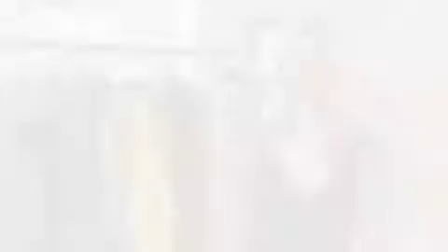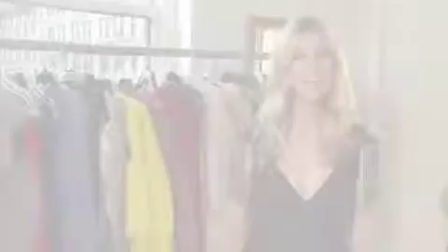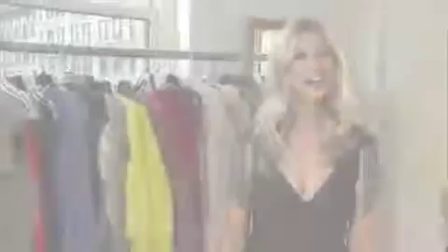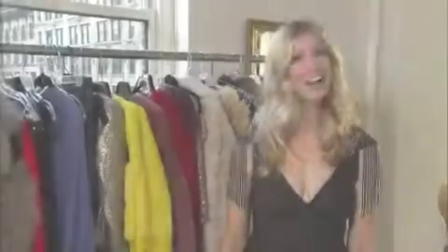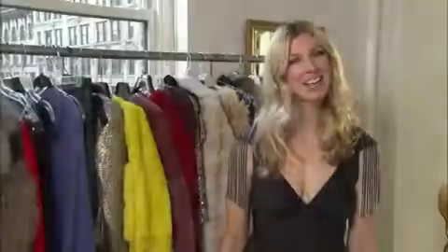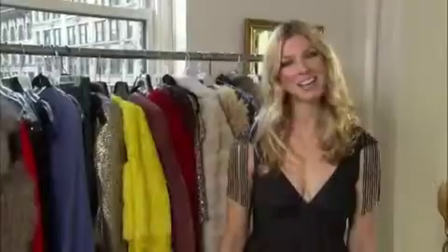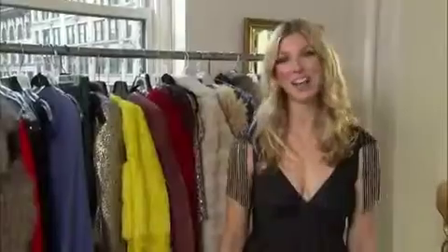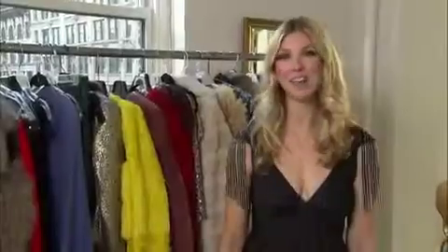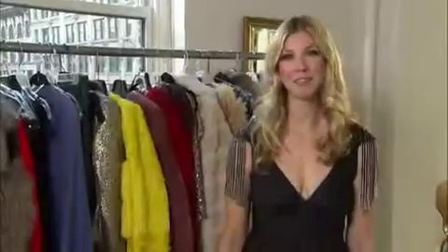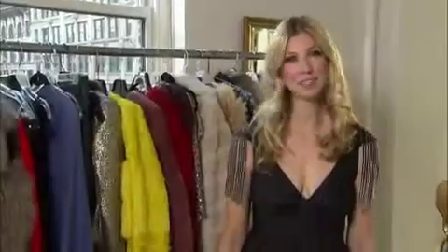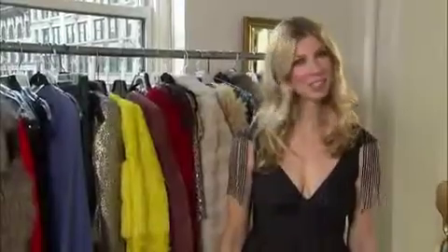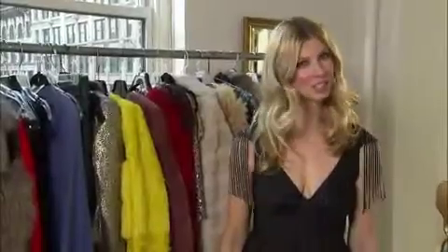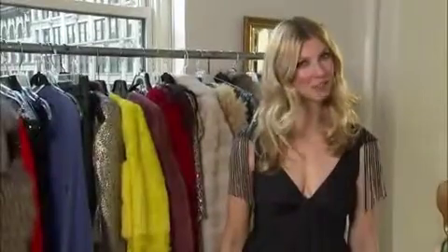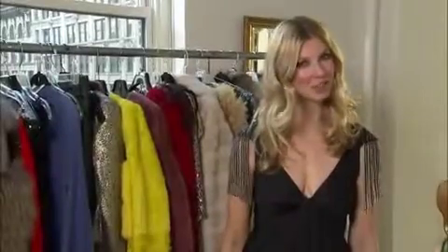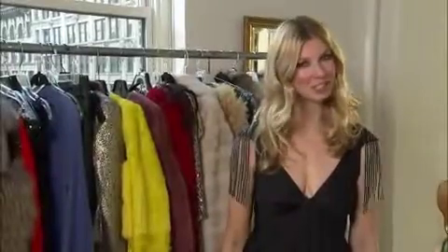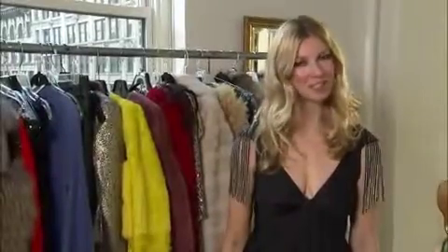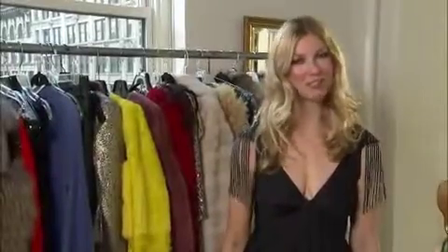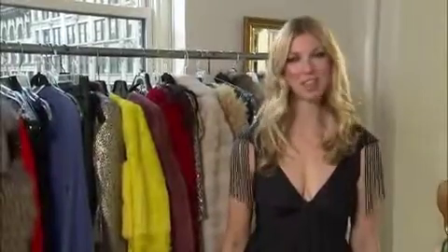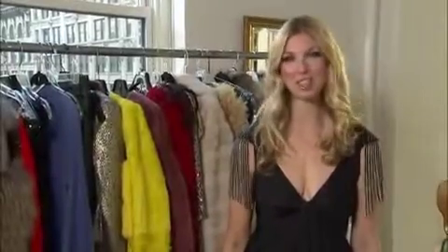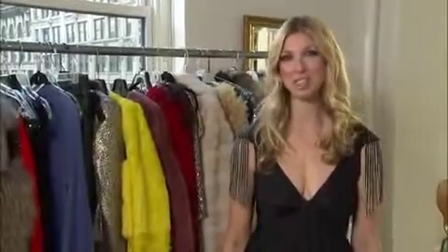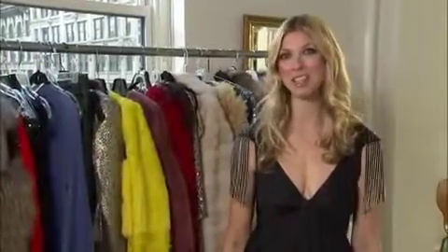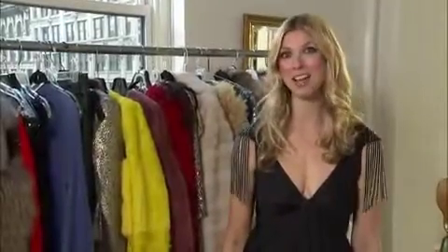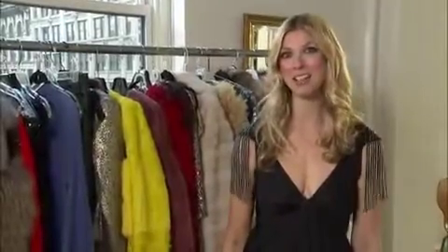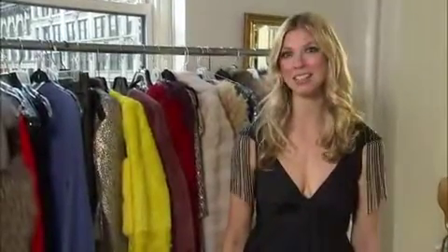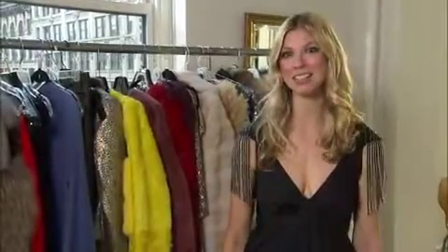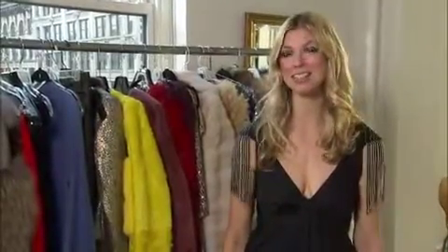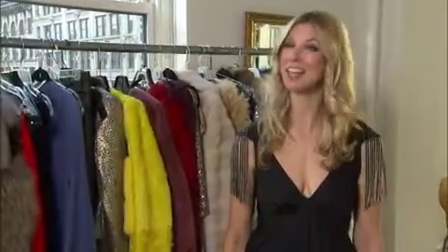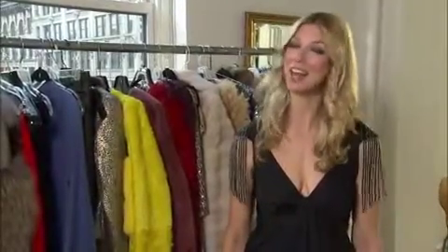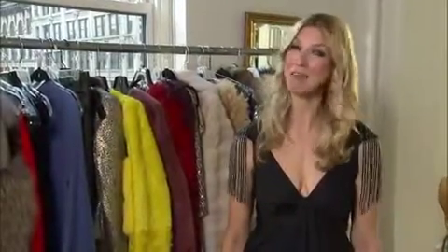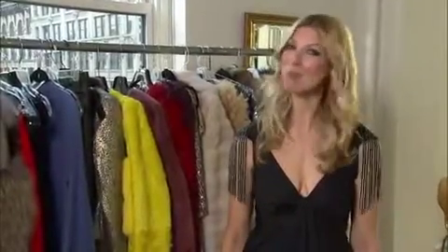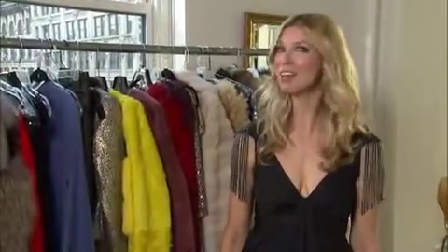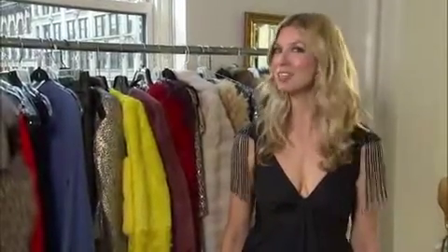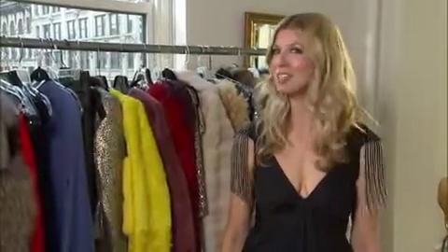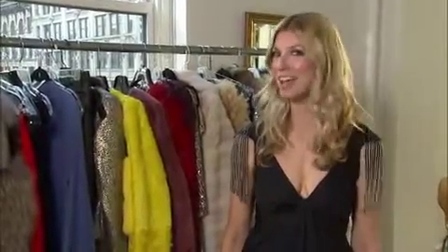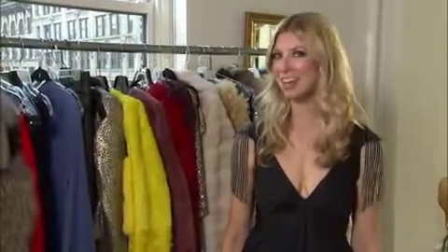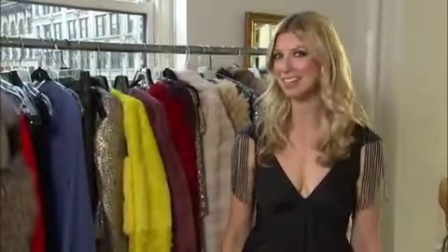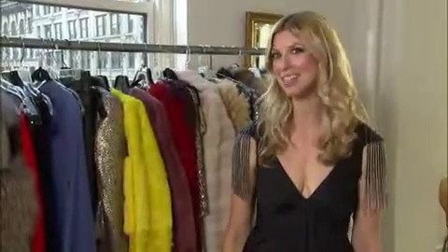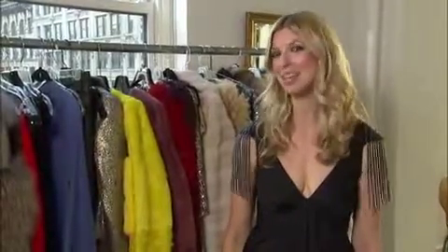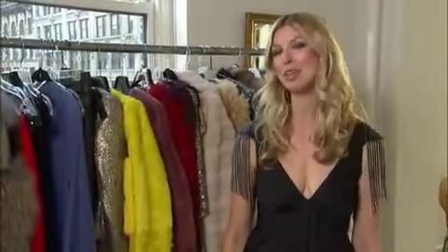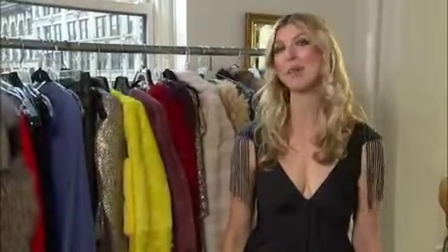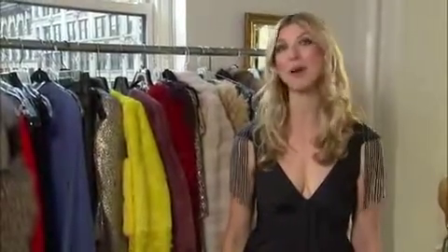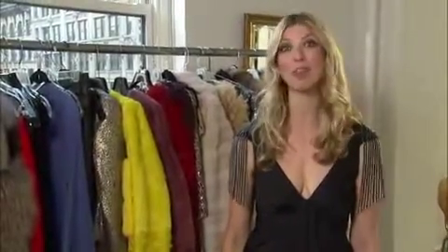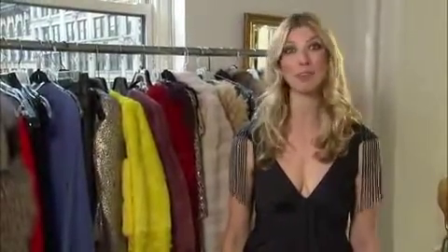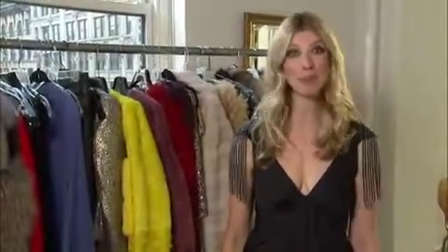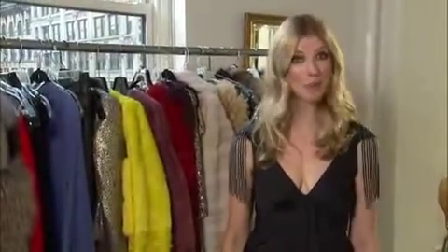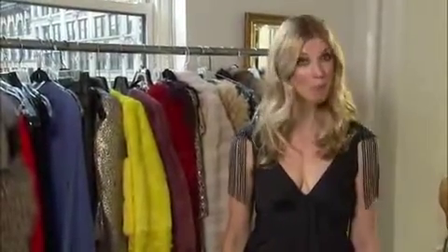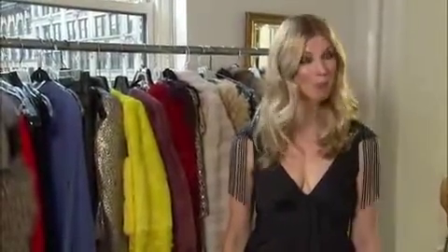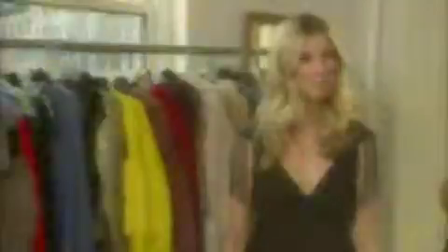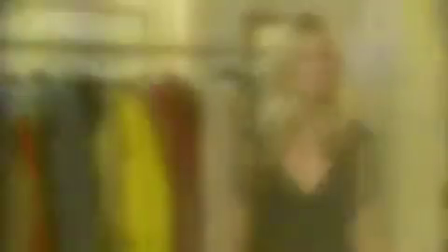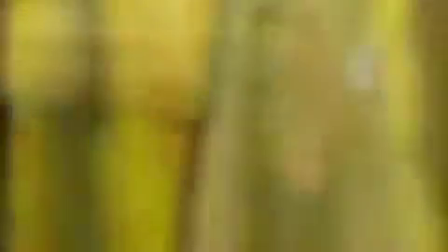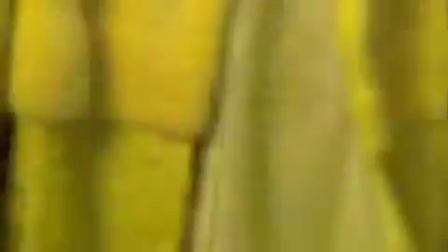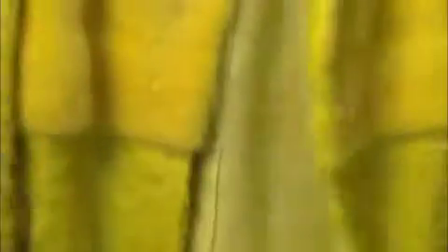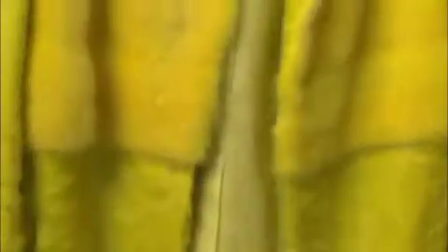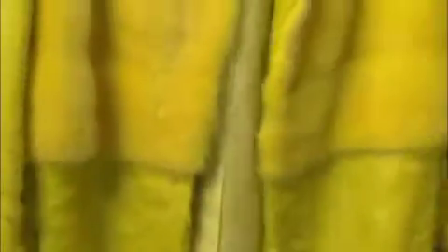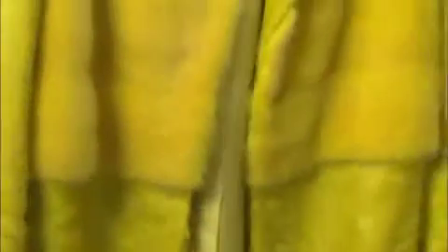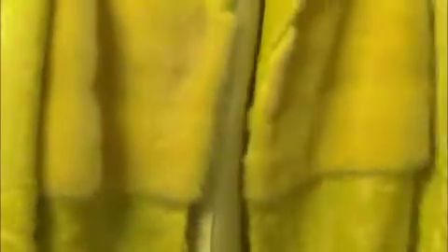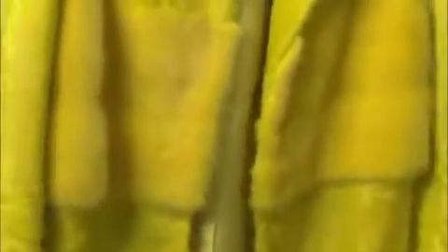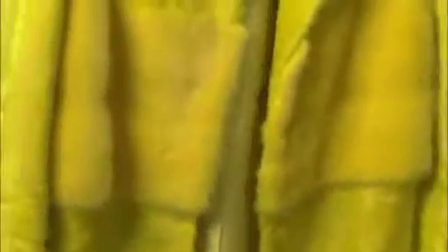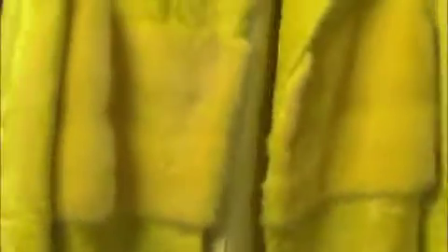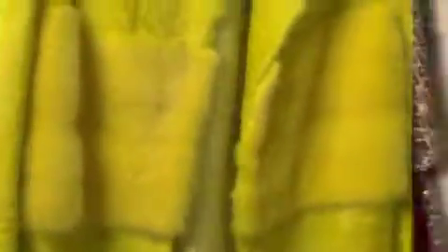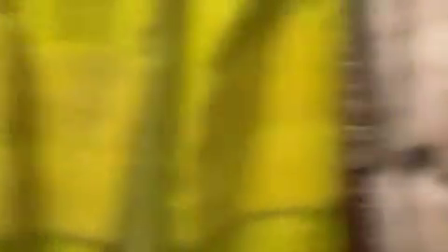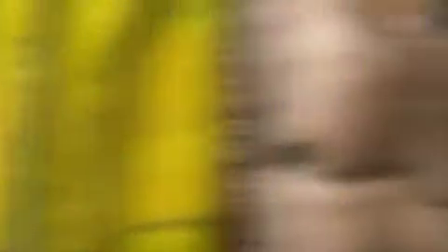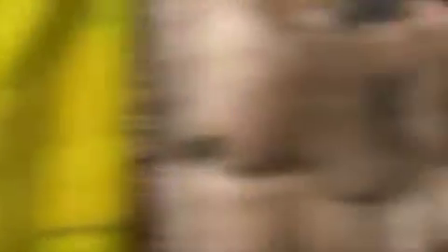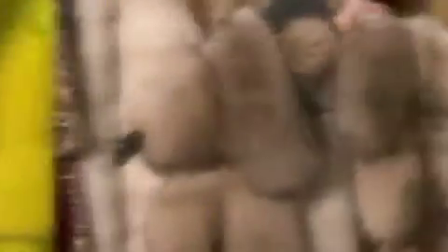Hi, I'm Francesca Mills, fashion stylist, and I'm here today to tell you about three important fur trends for the holiday season.